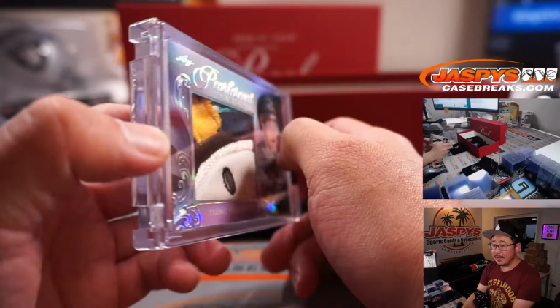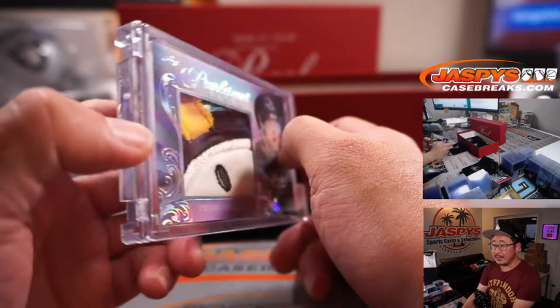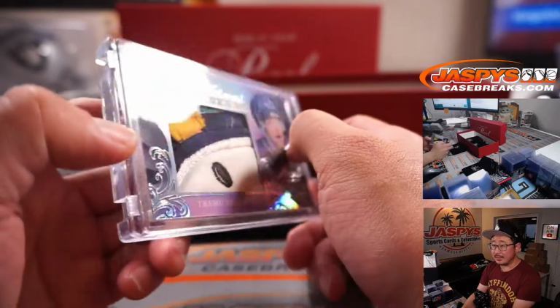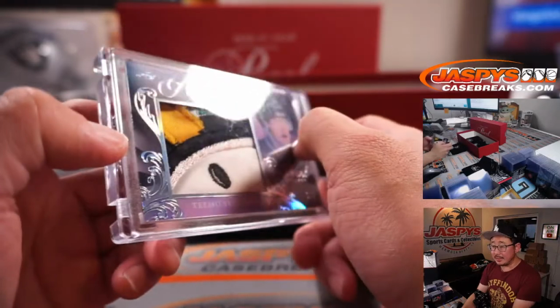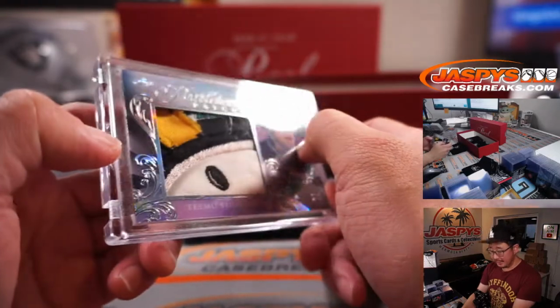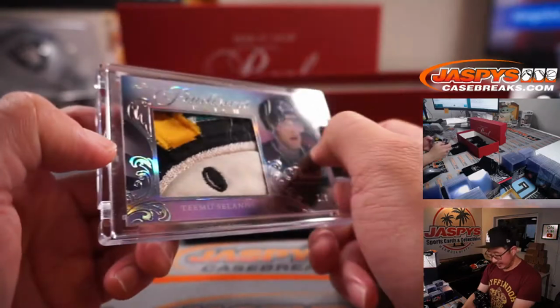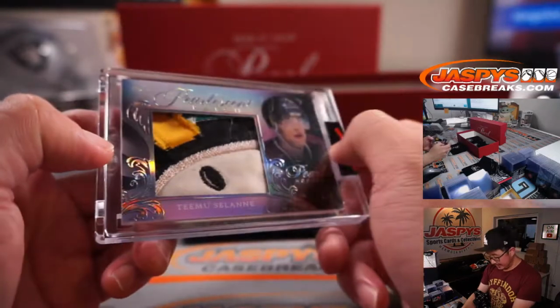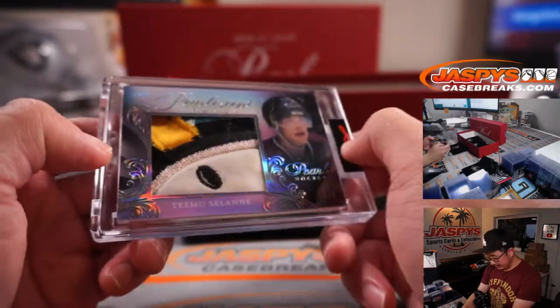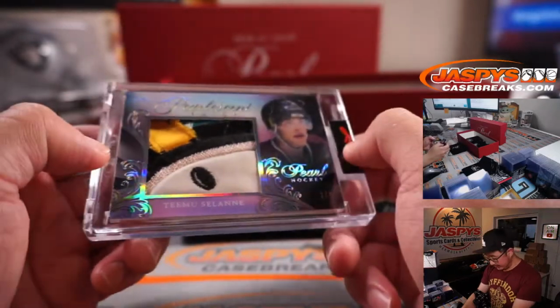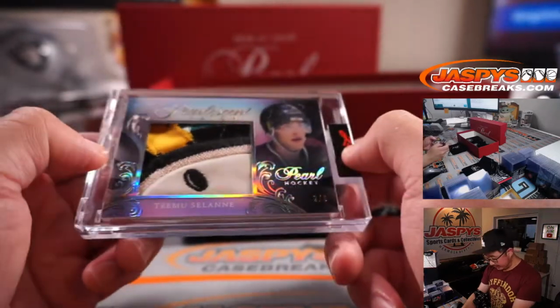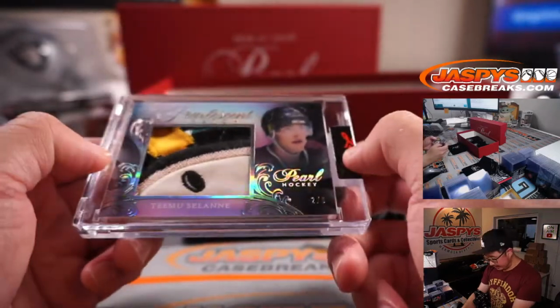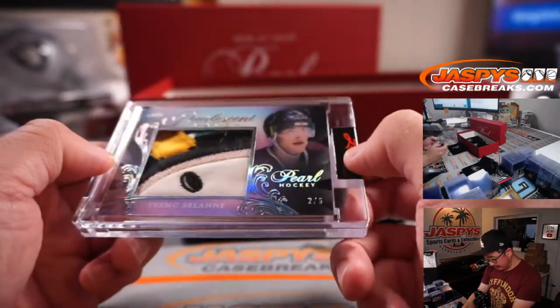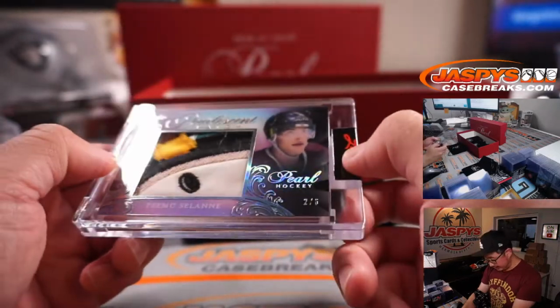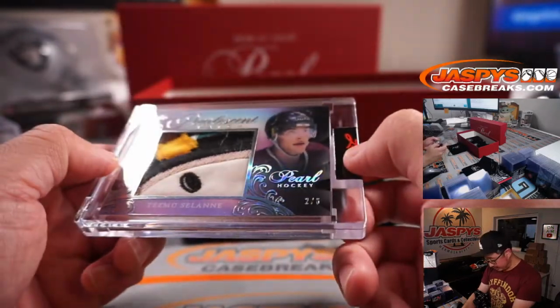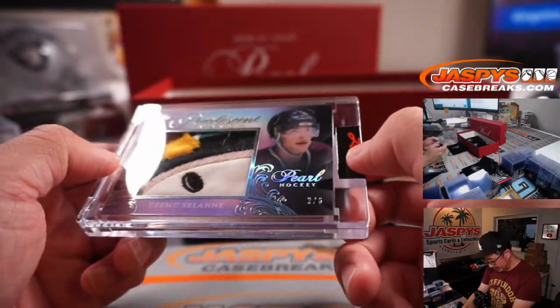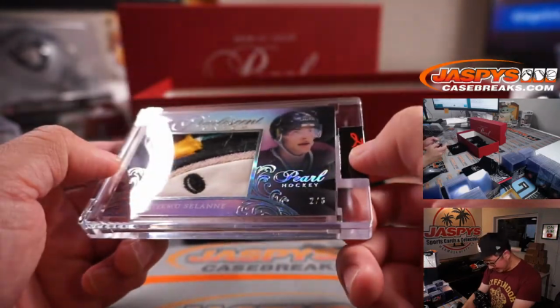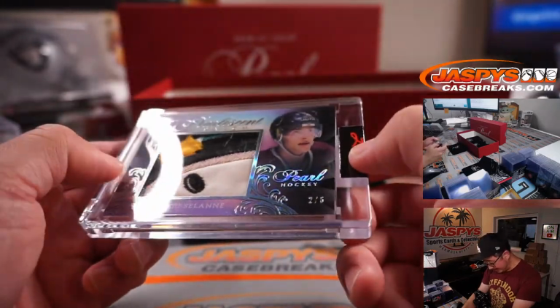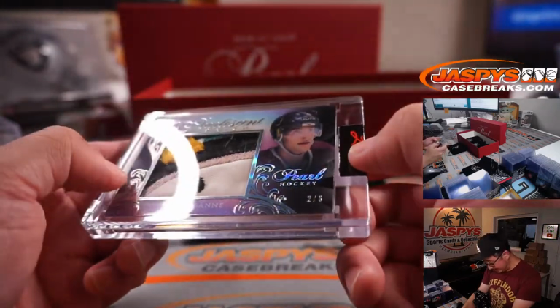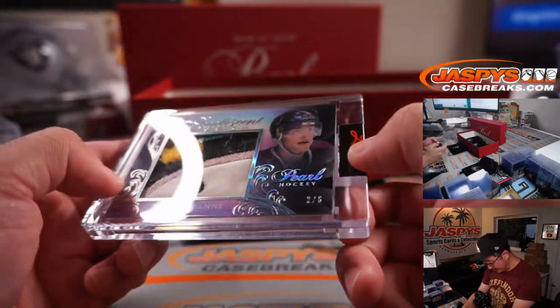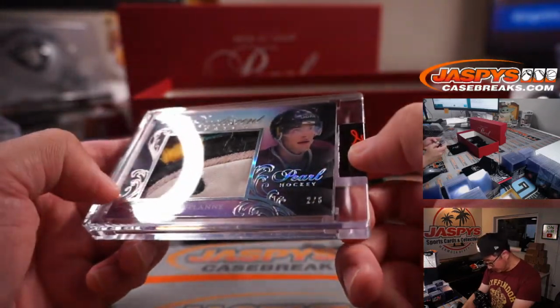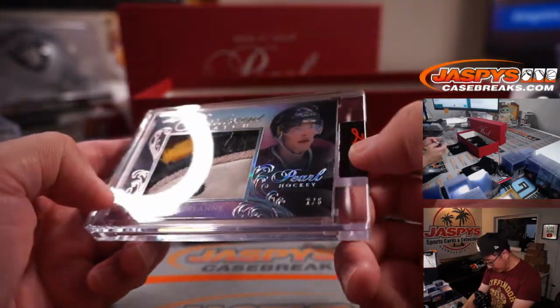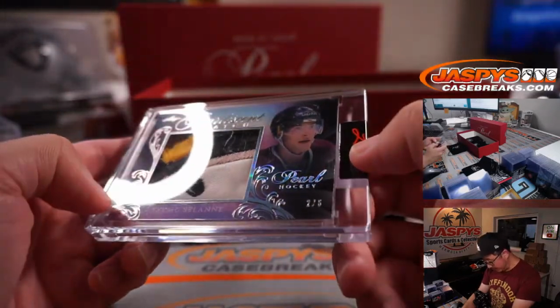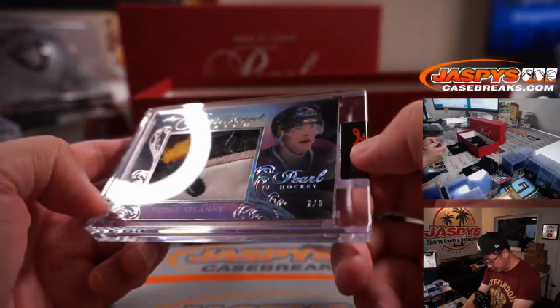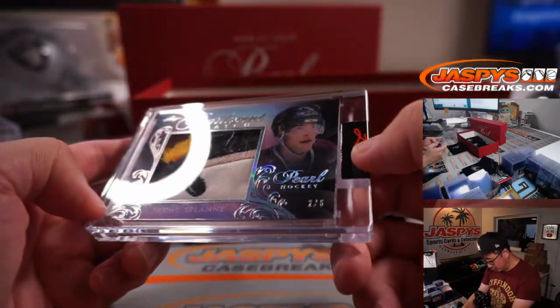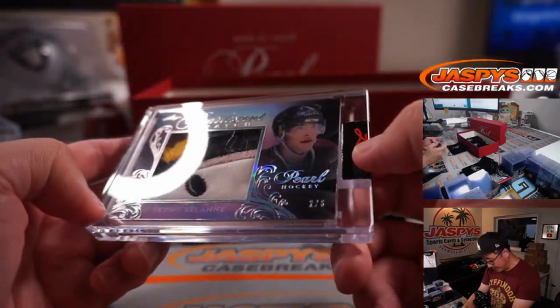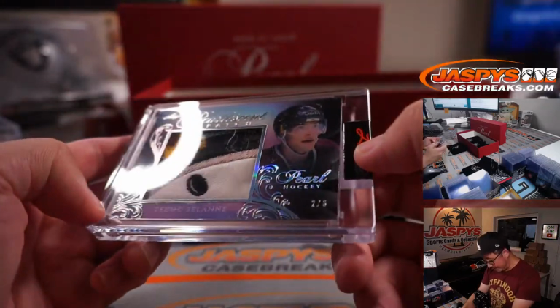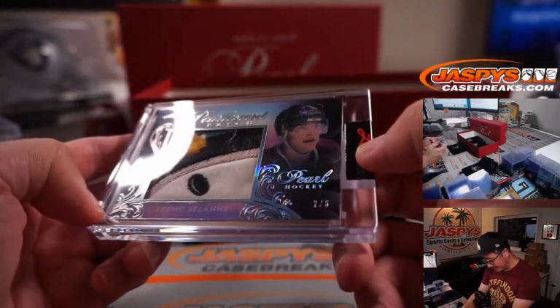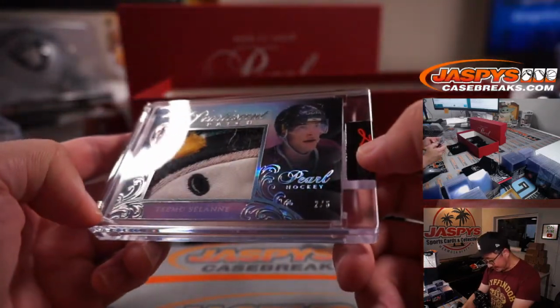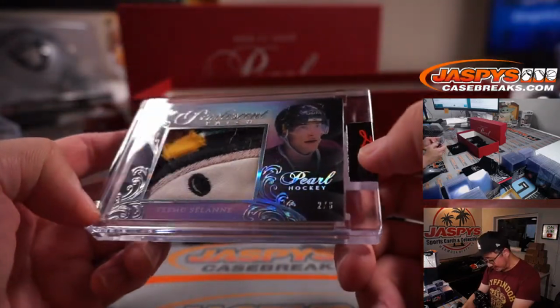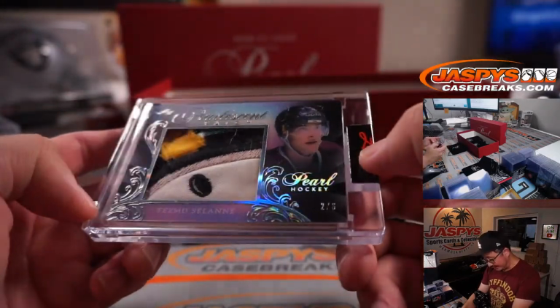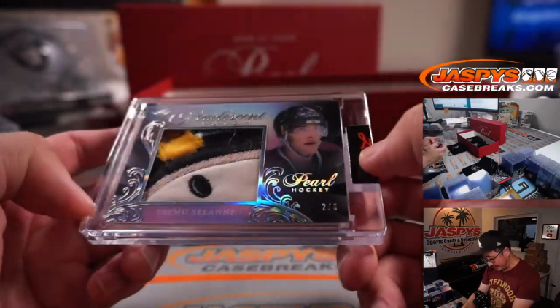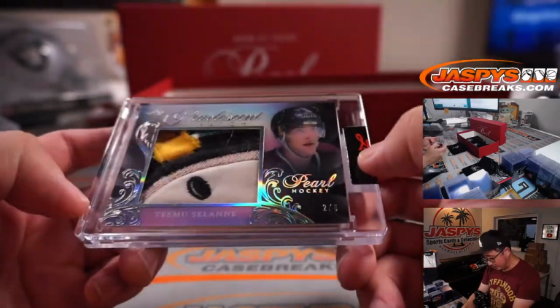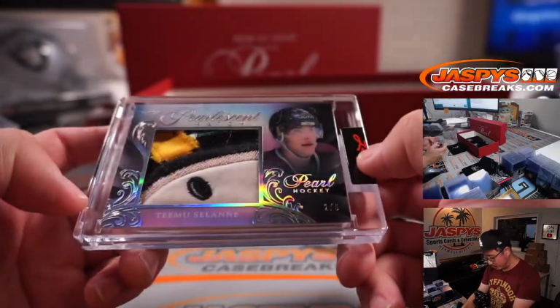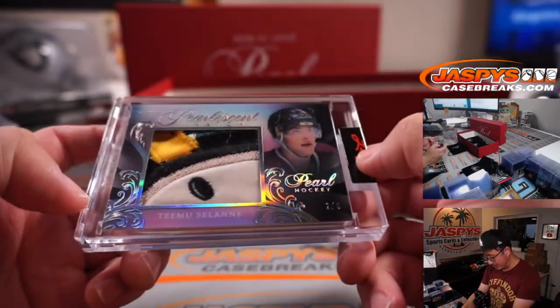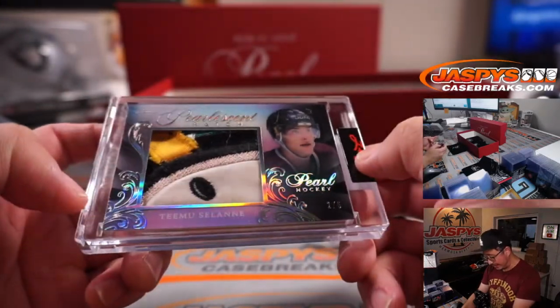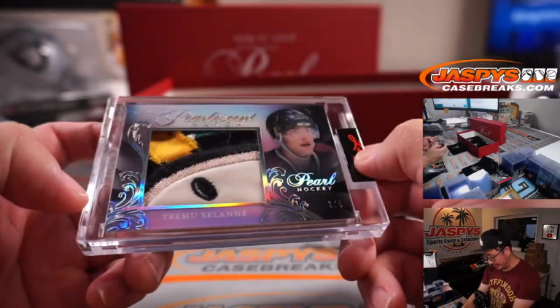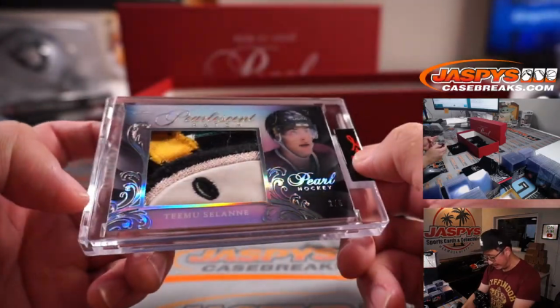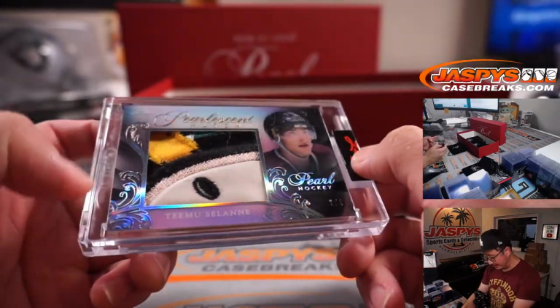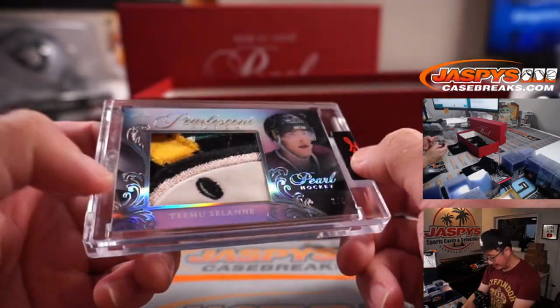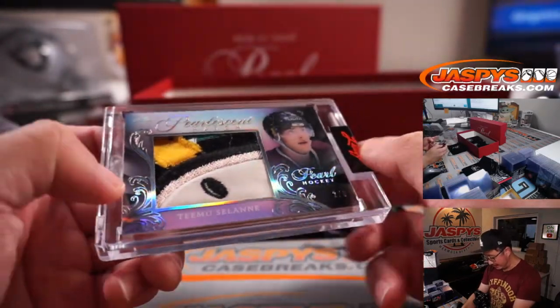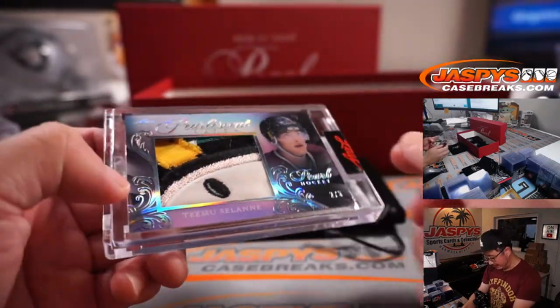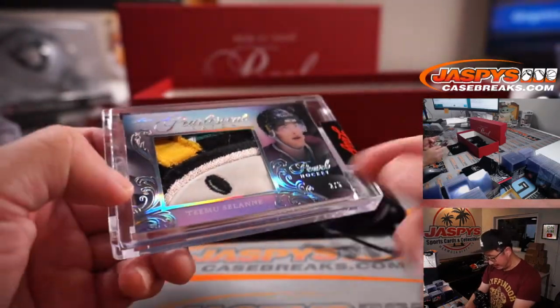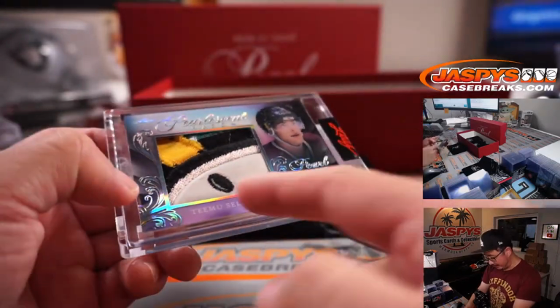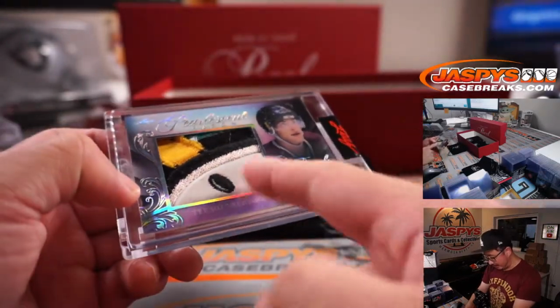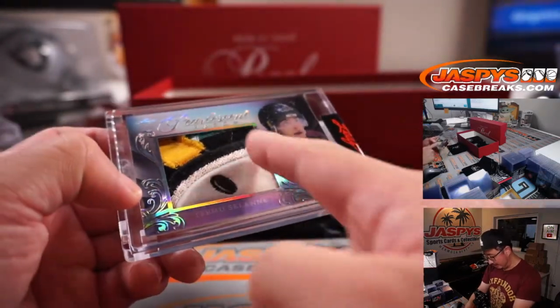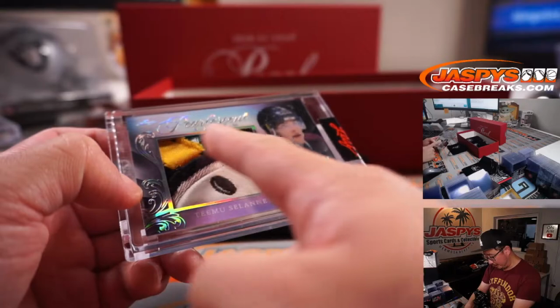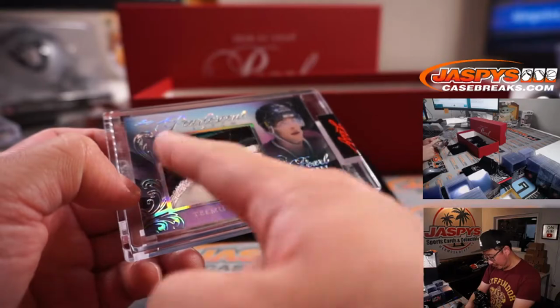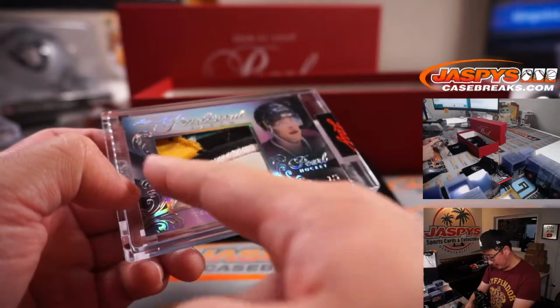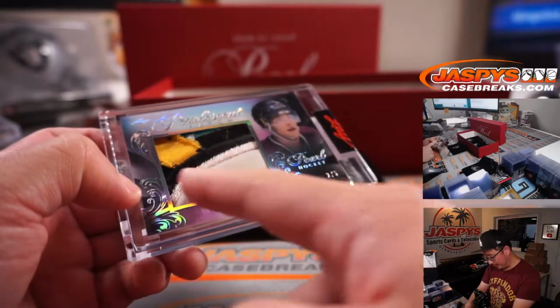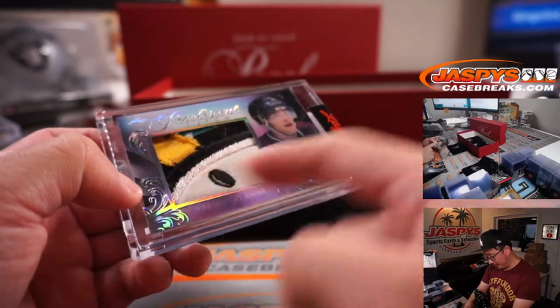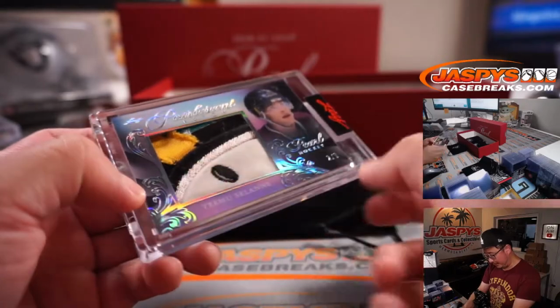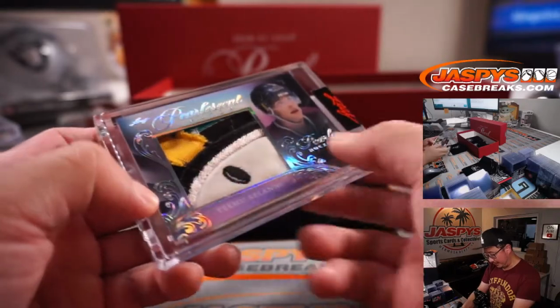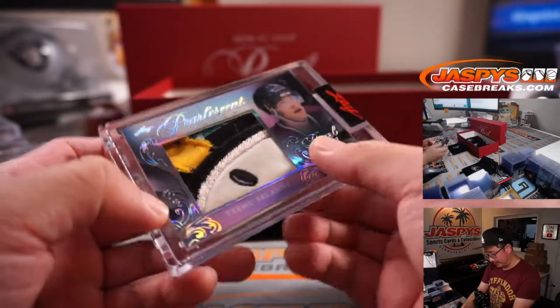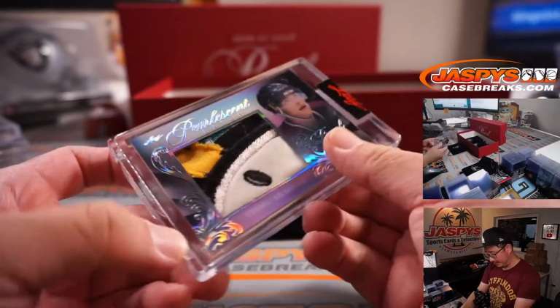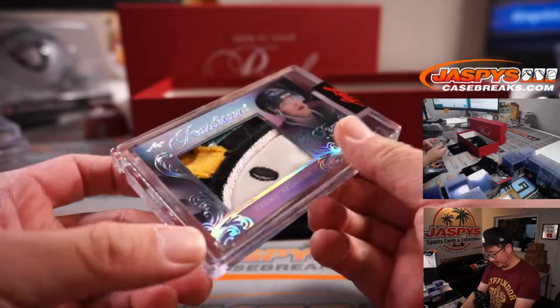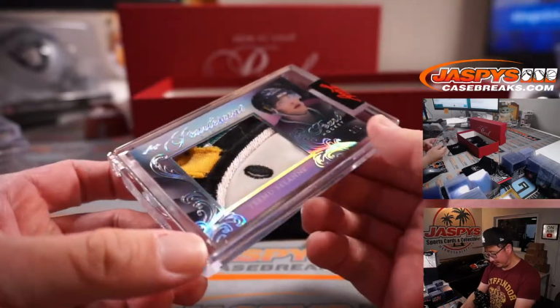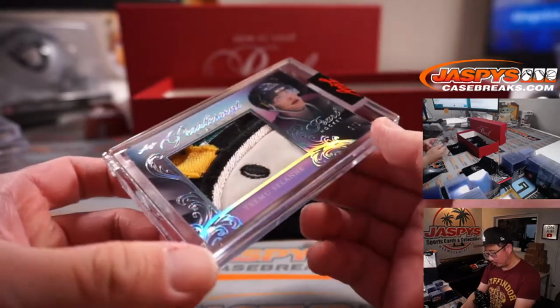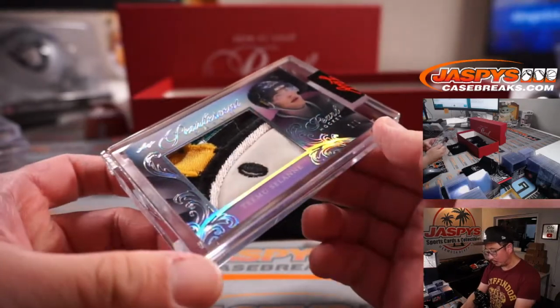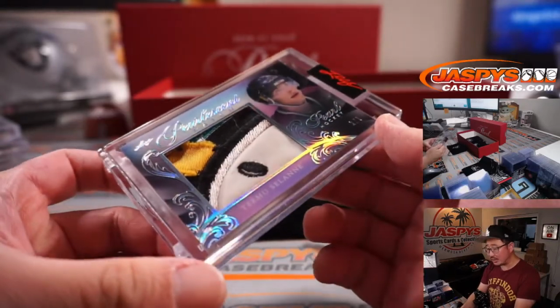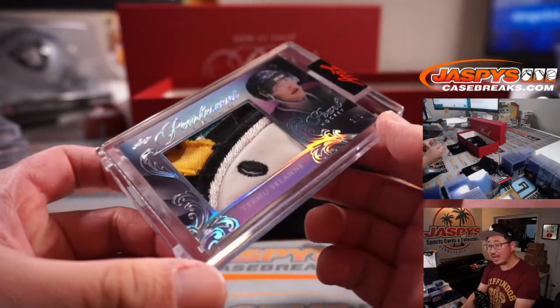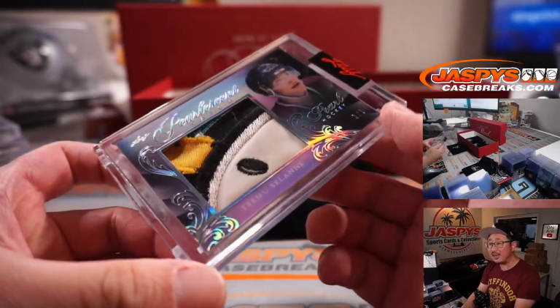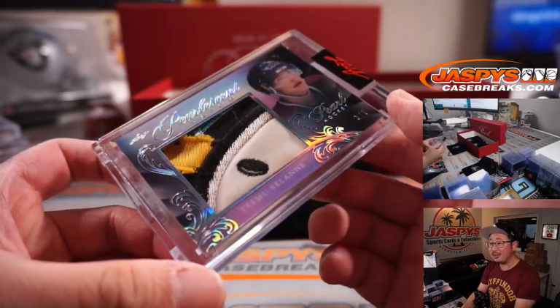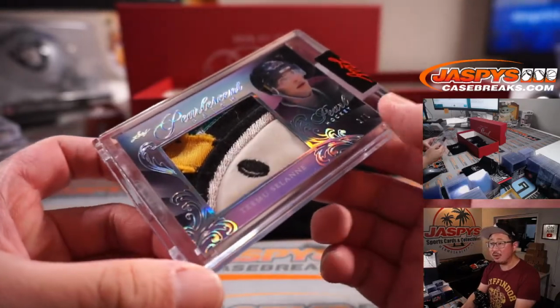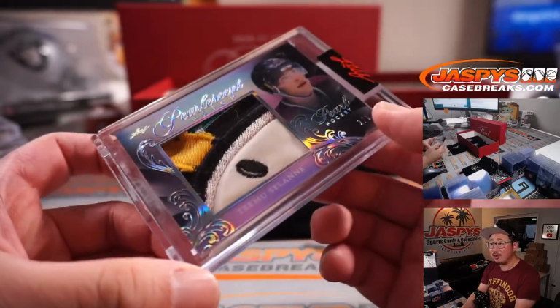Next is — well, that's a nice patch. Two out of six. Timo Selanne. Part of the old Duck logo.